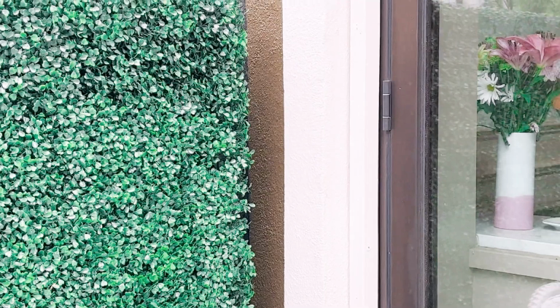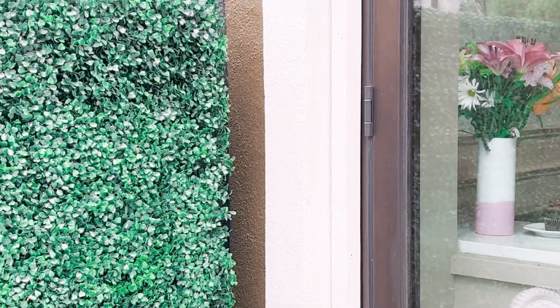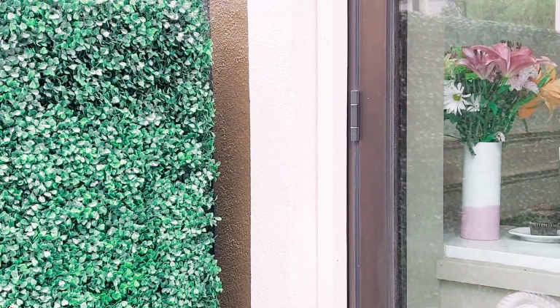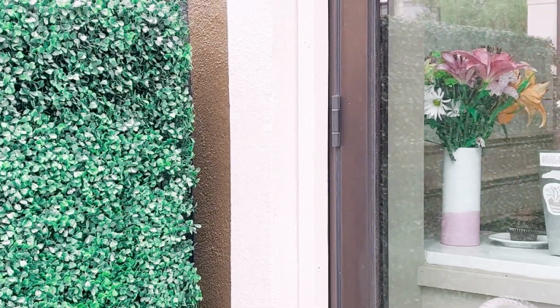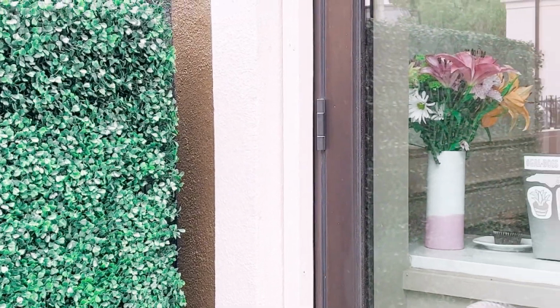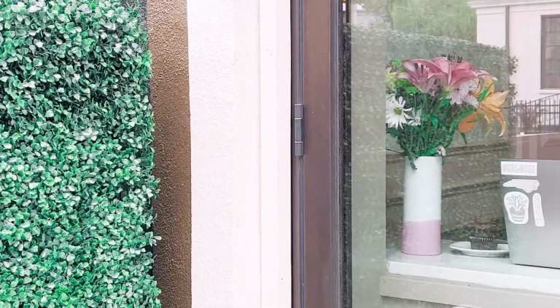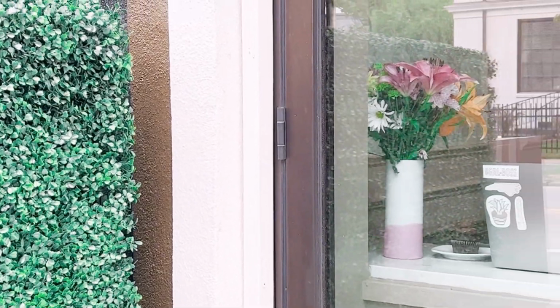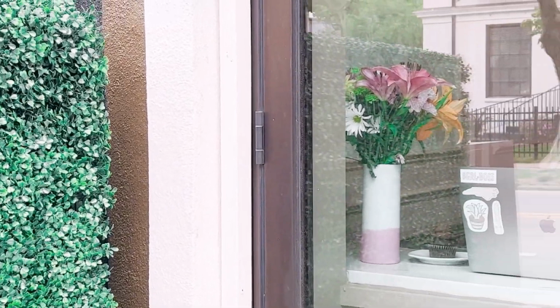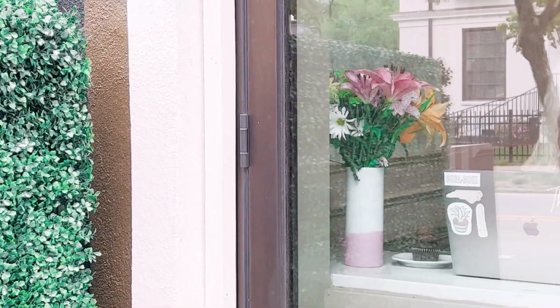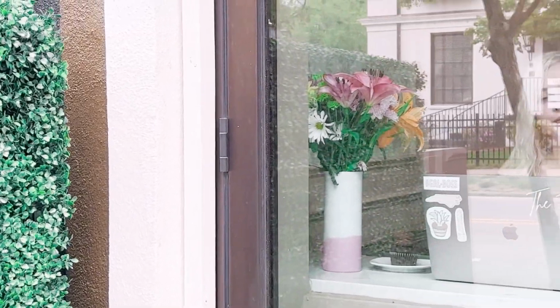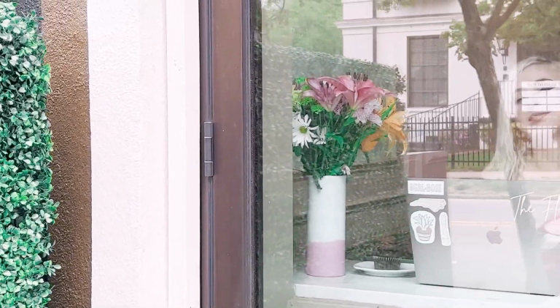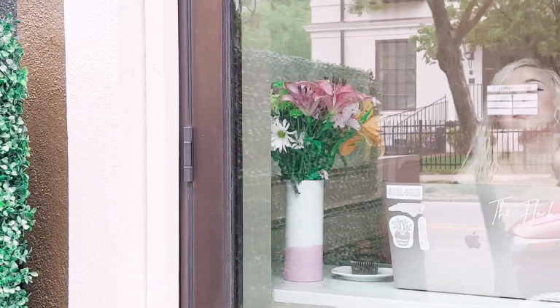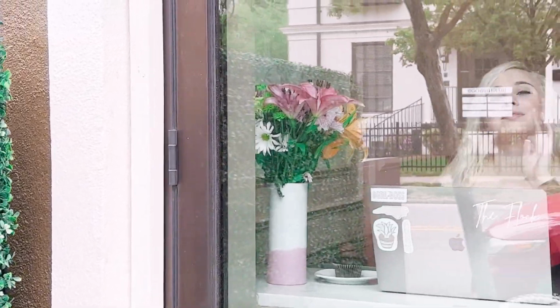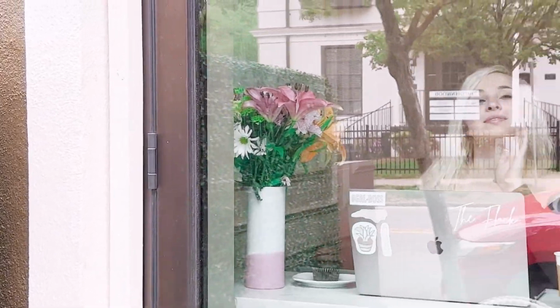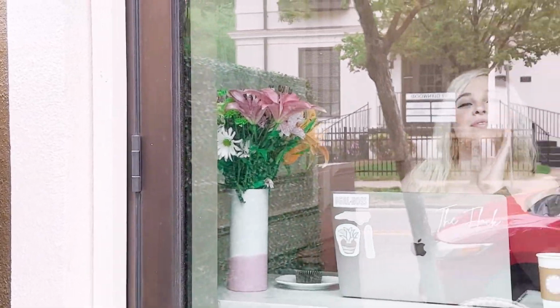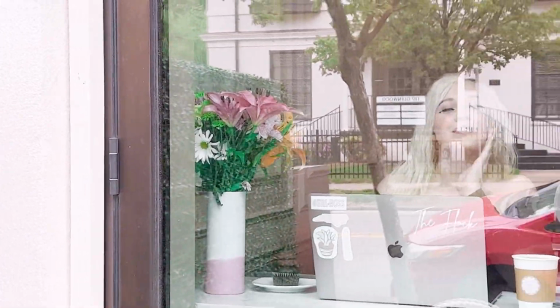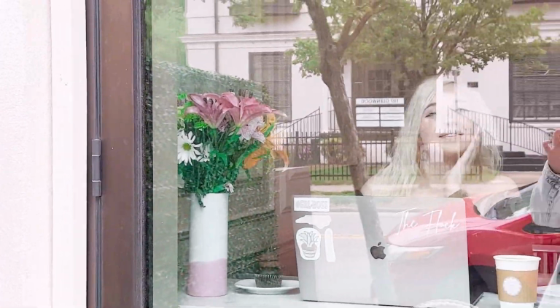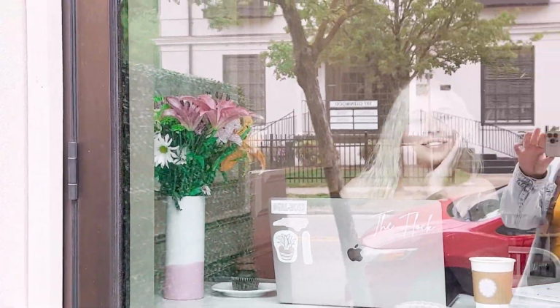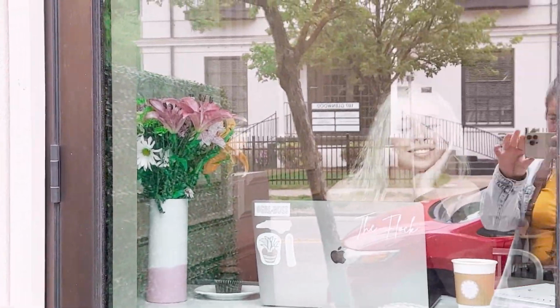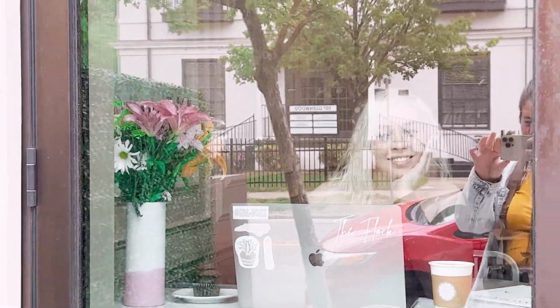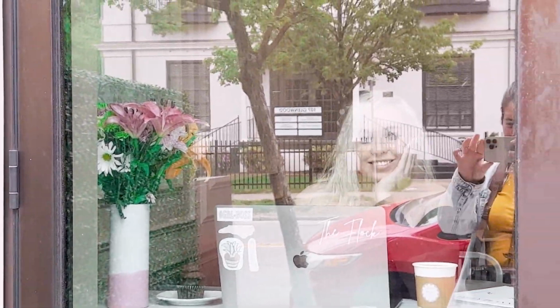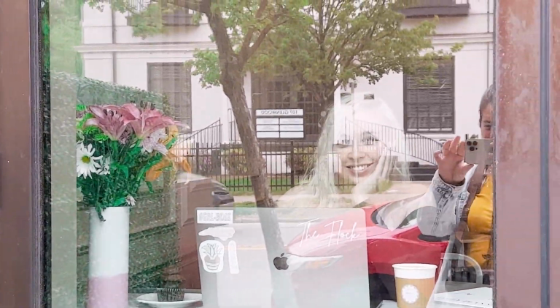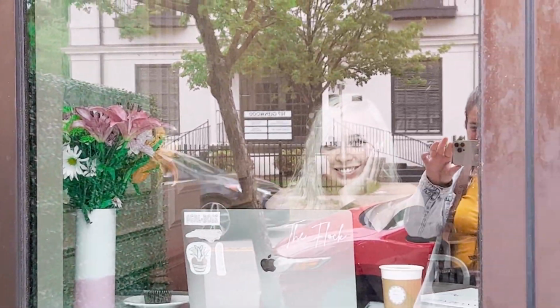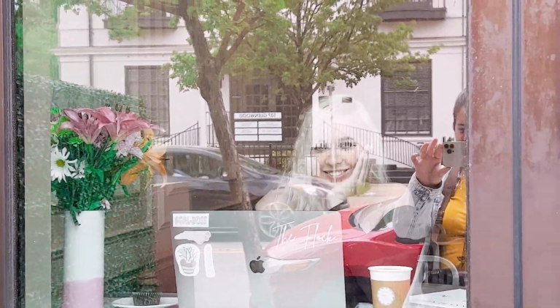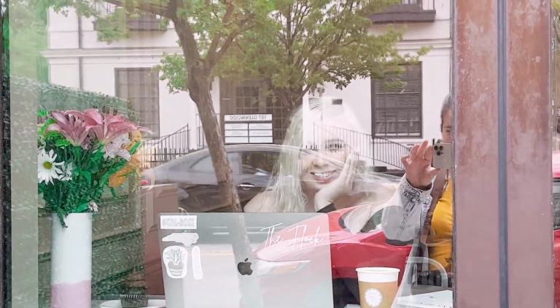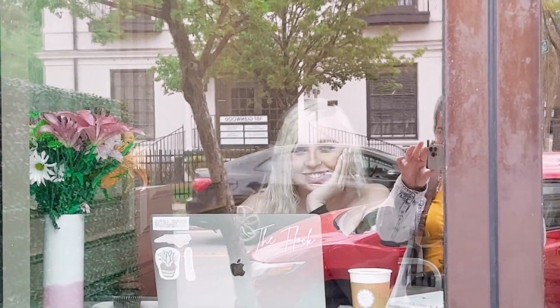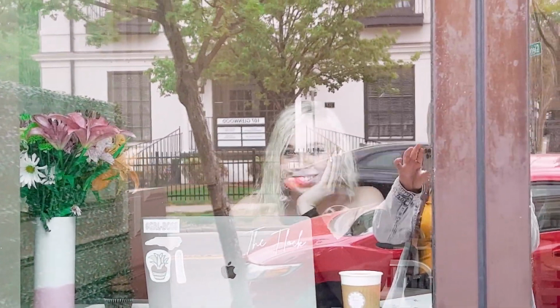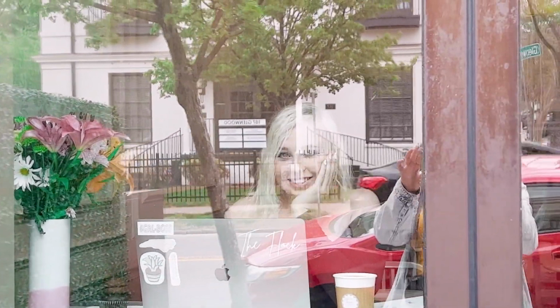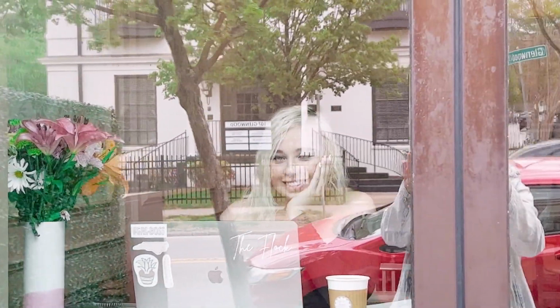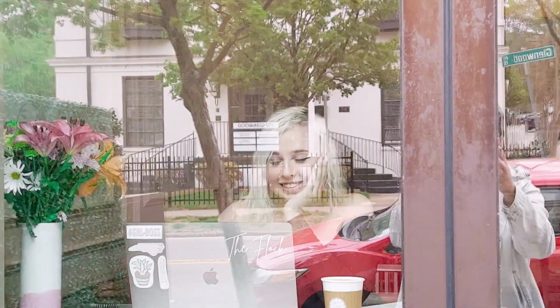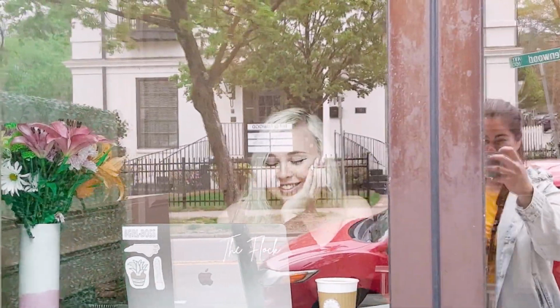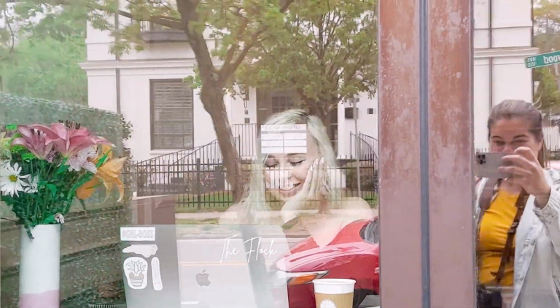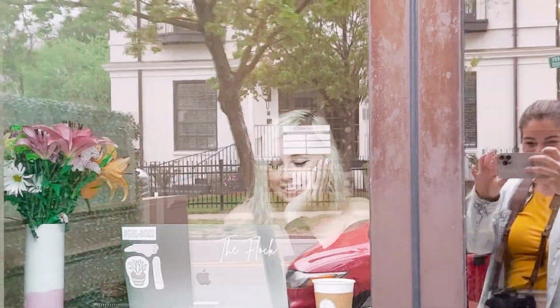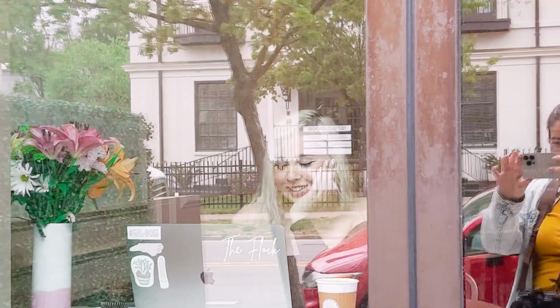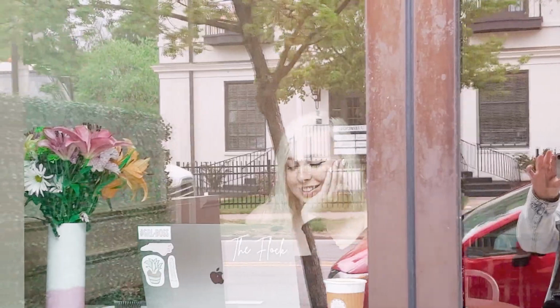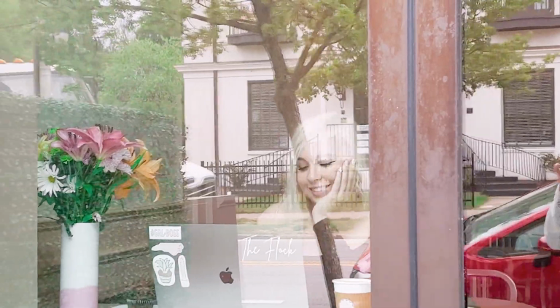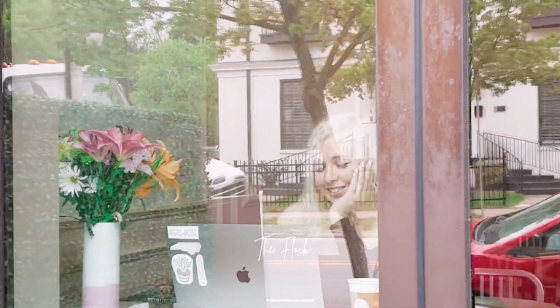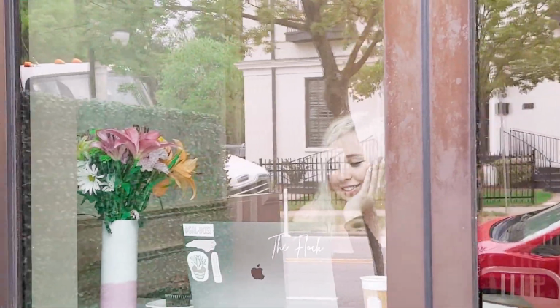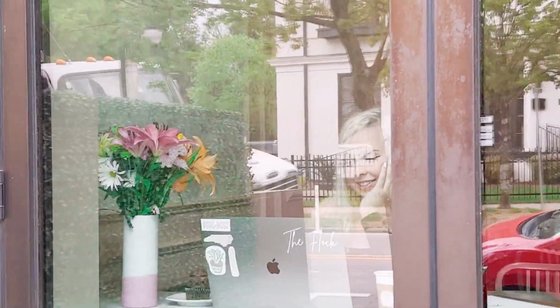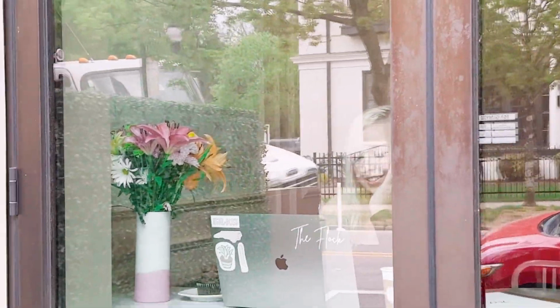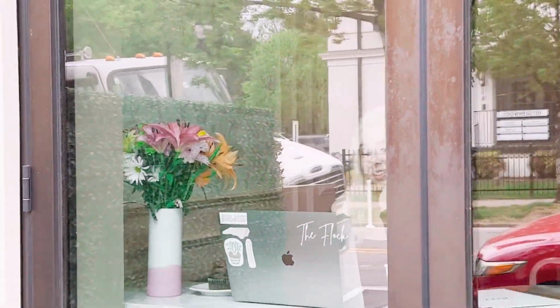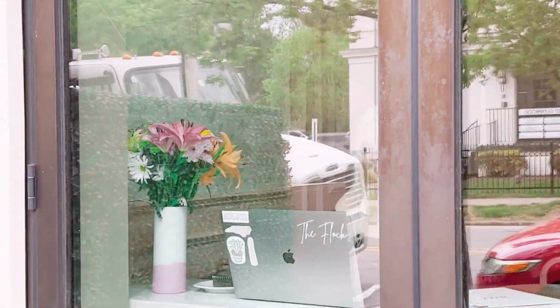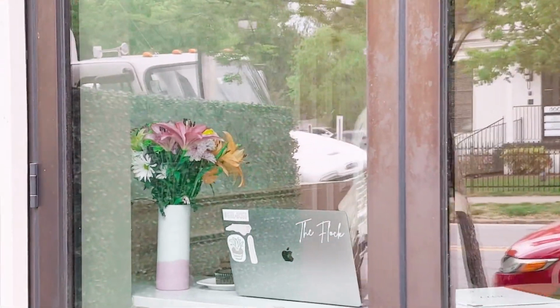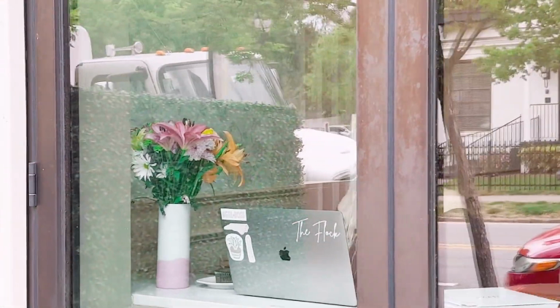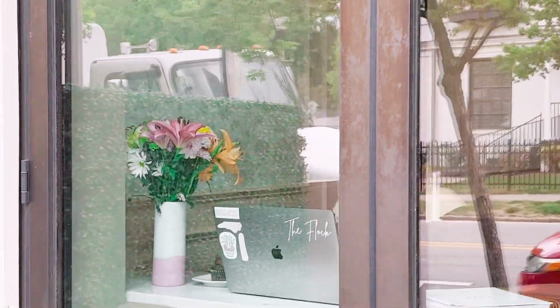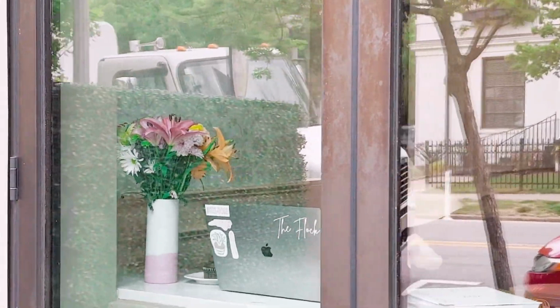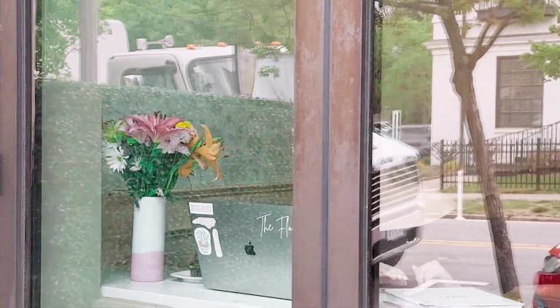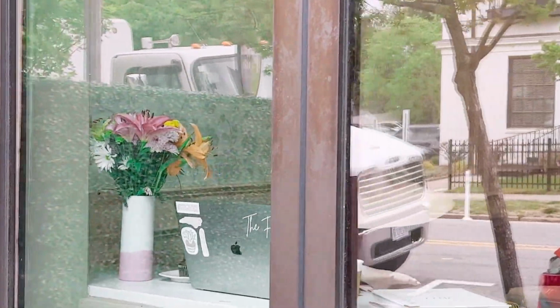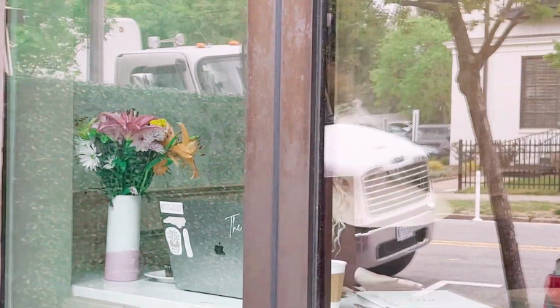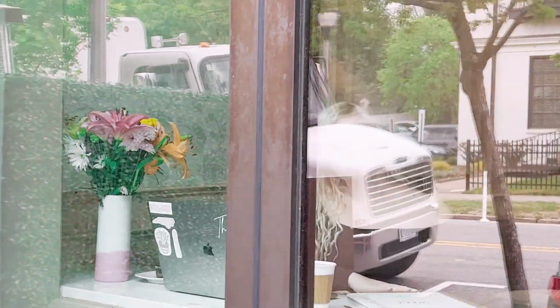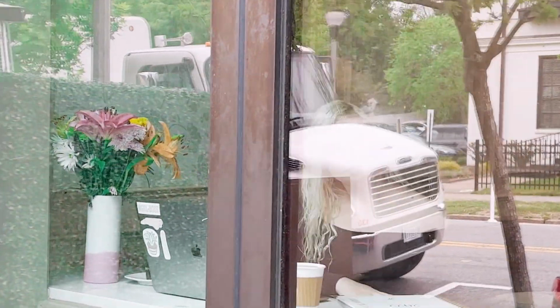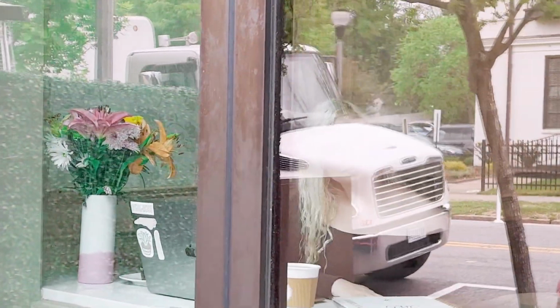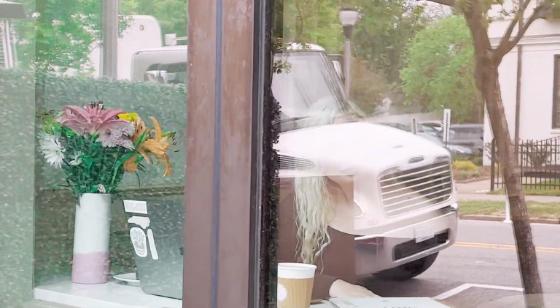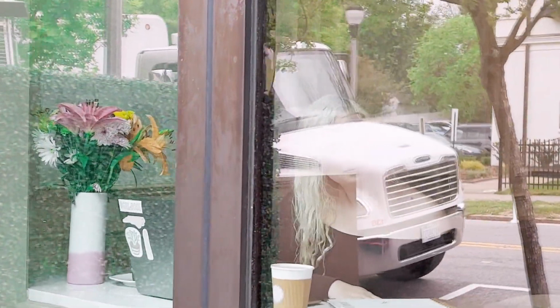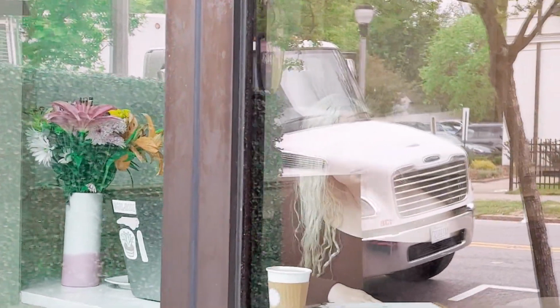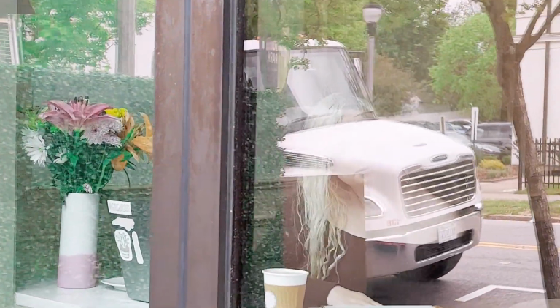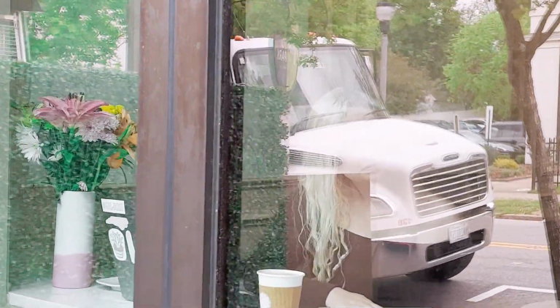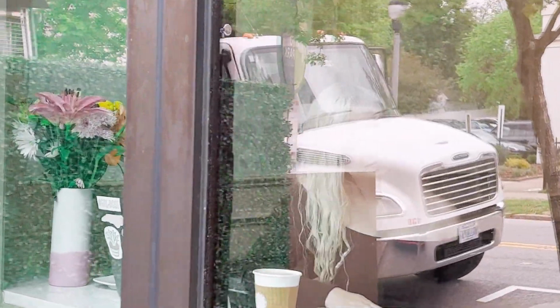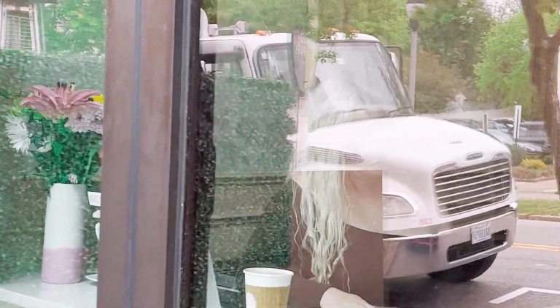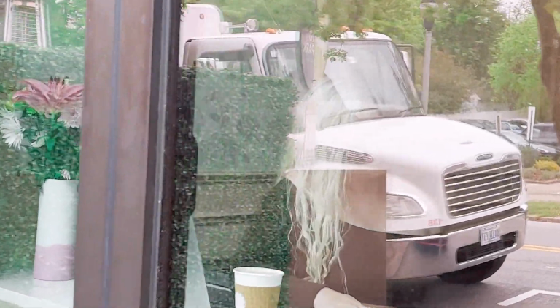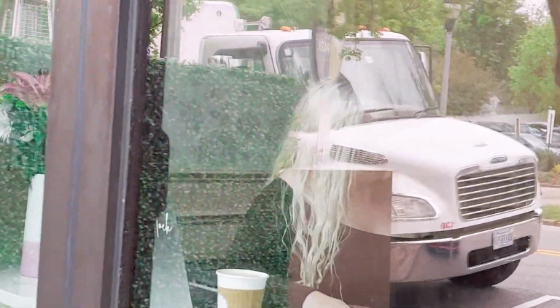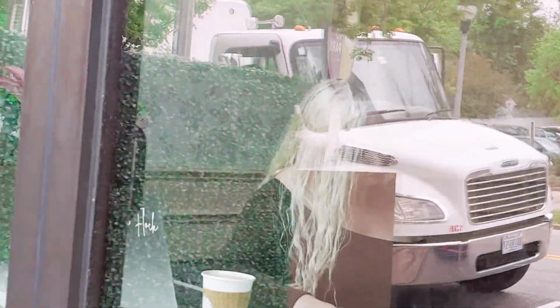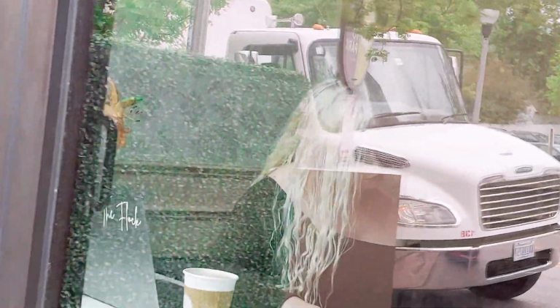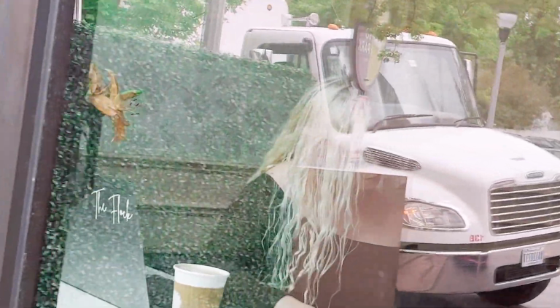Random side note — I am so glad they had windows like this because I love the photos through the glass of people working on their laptops.